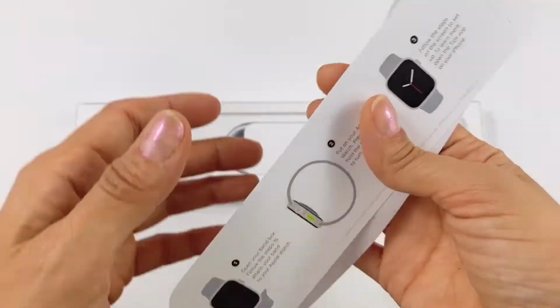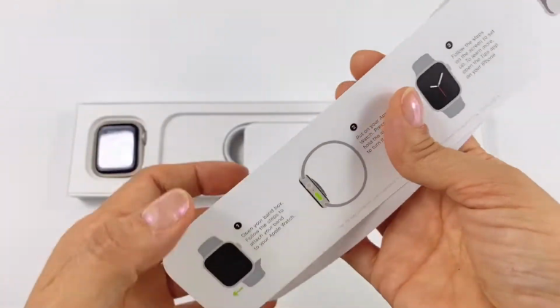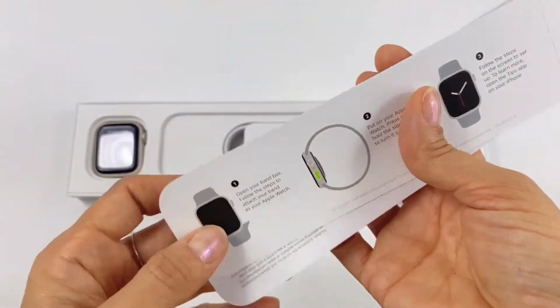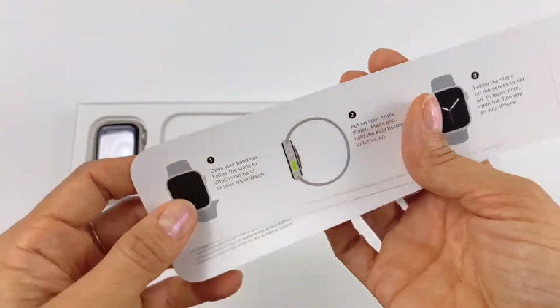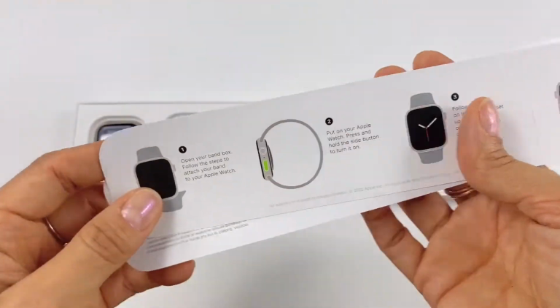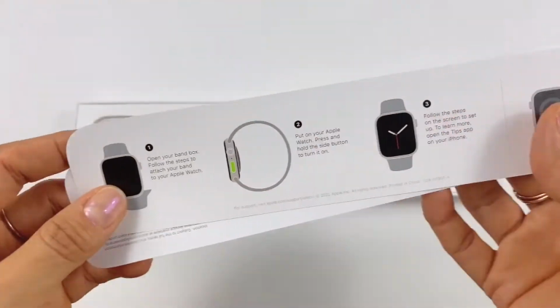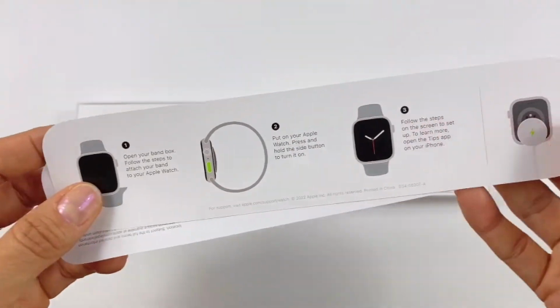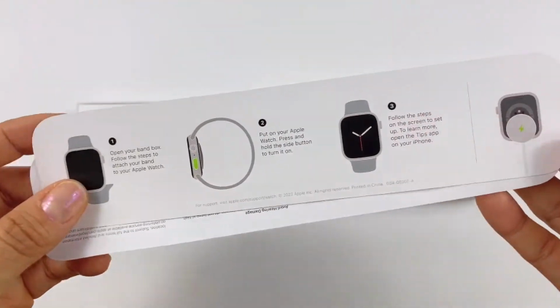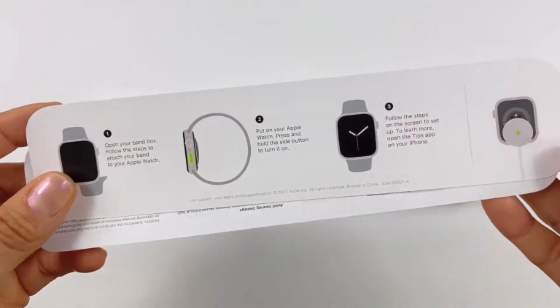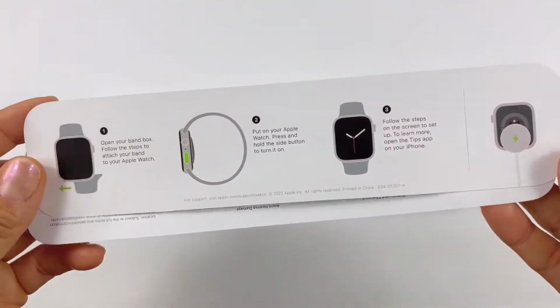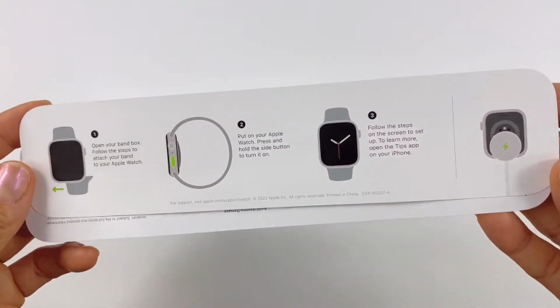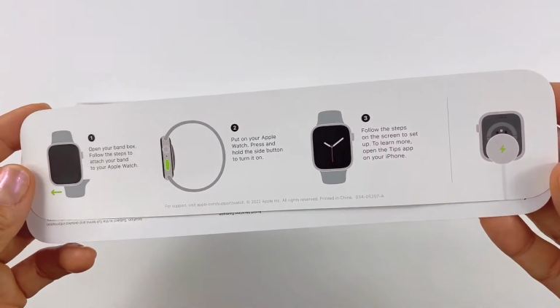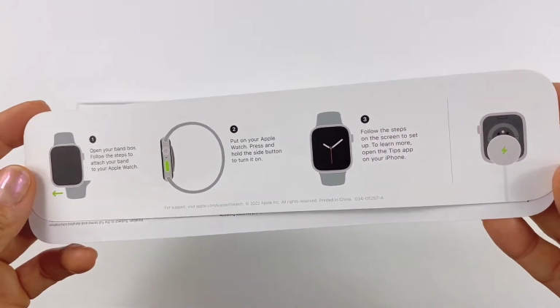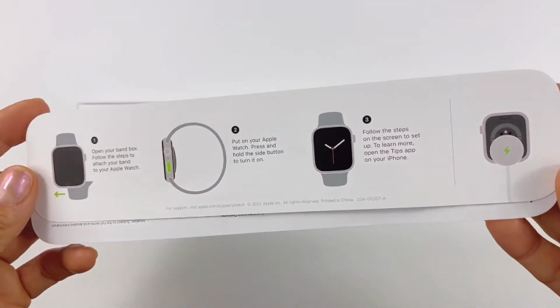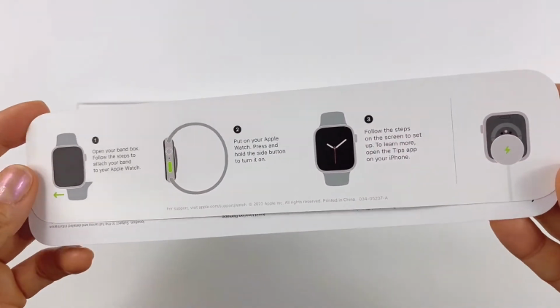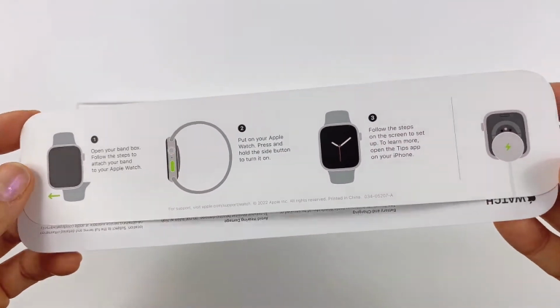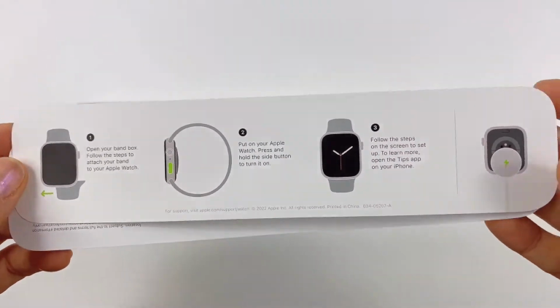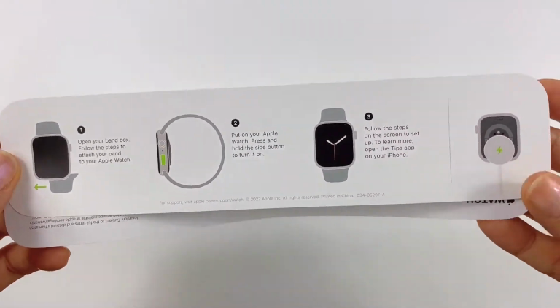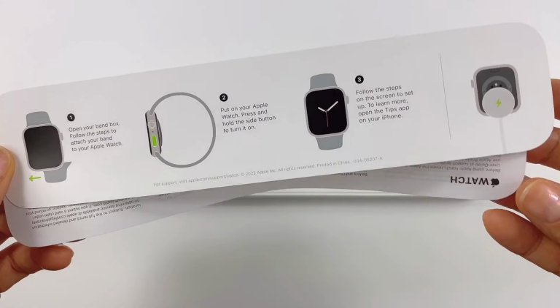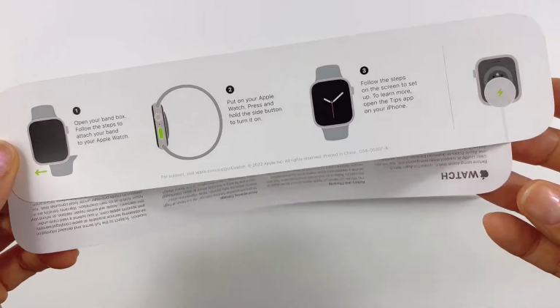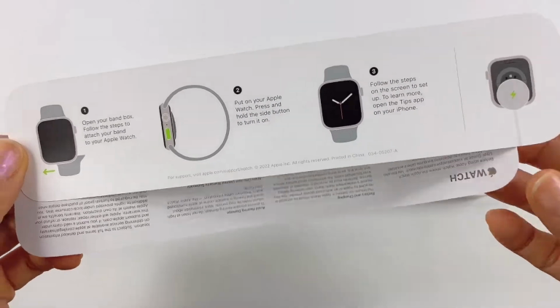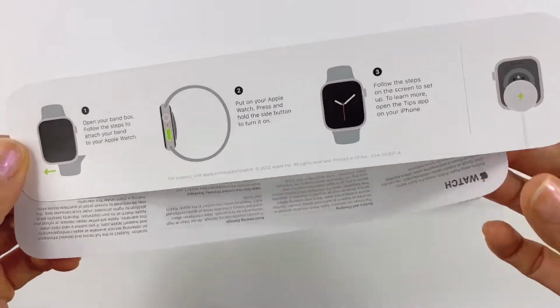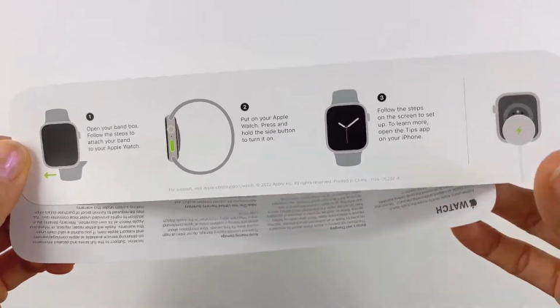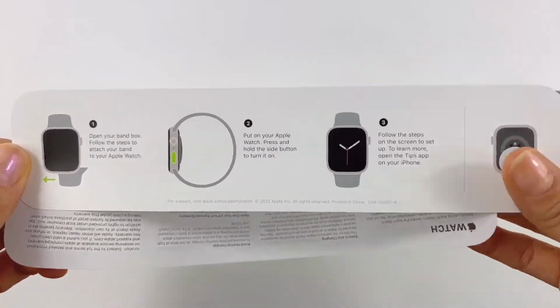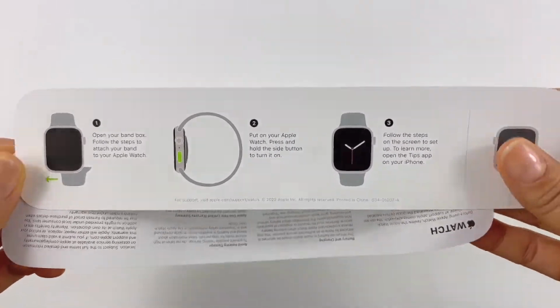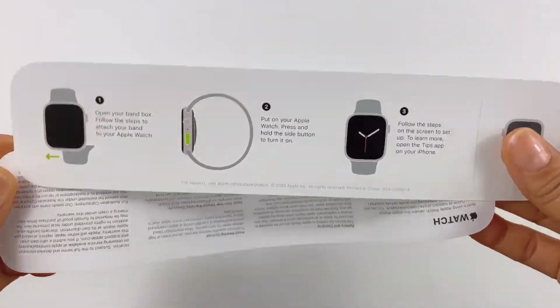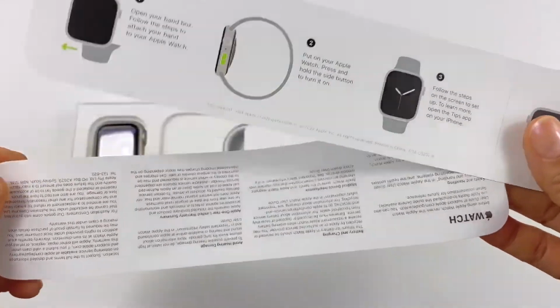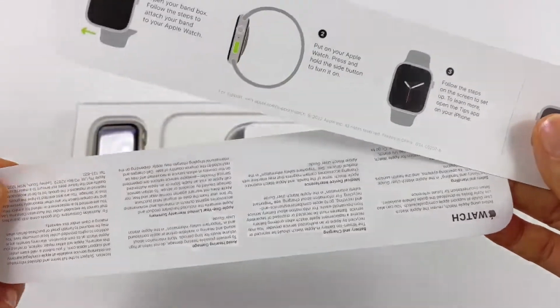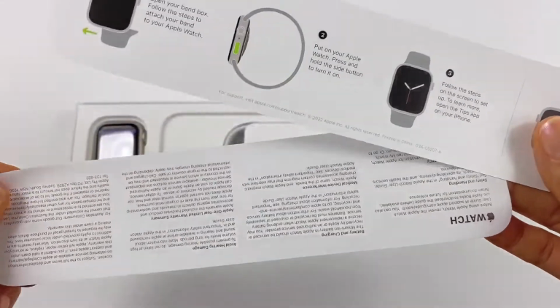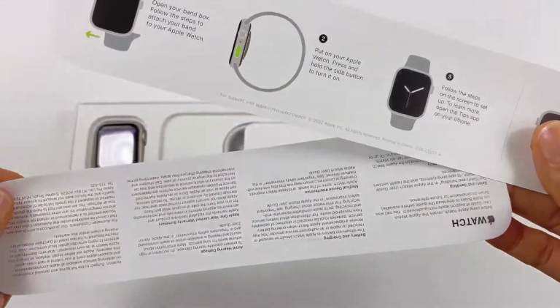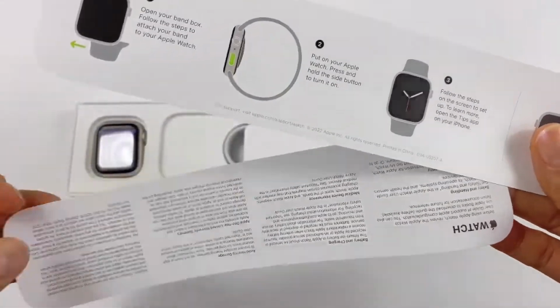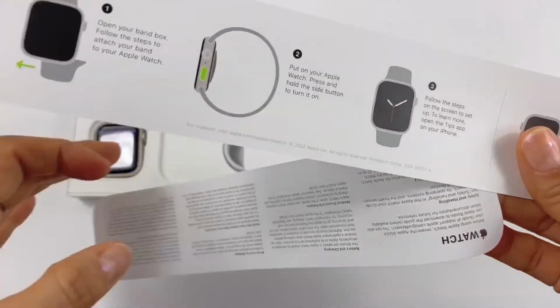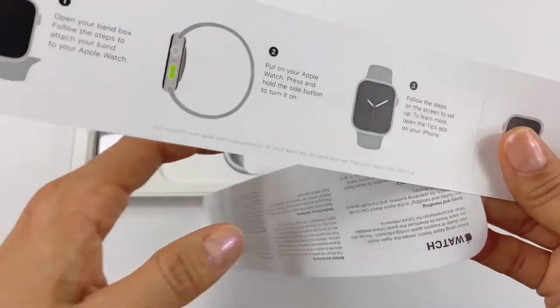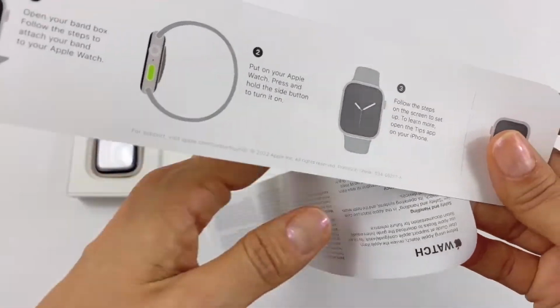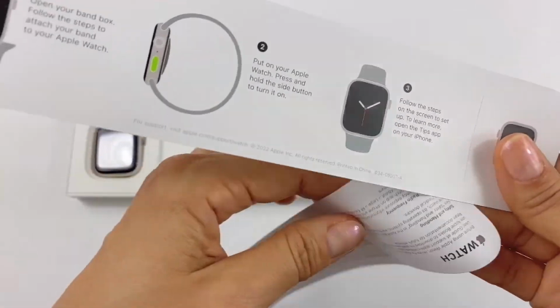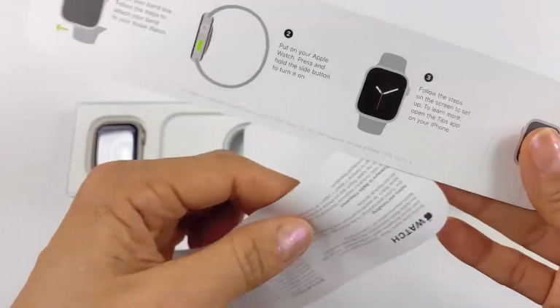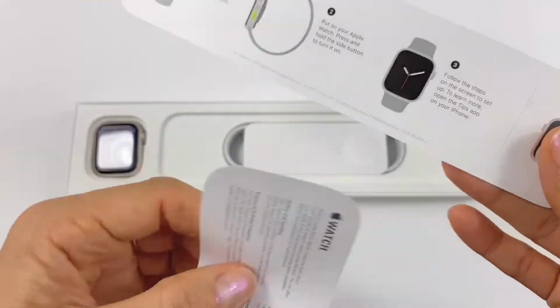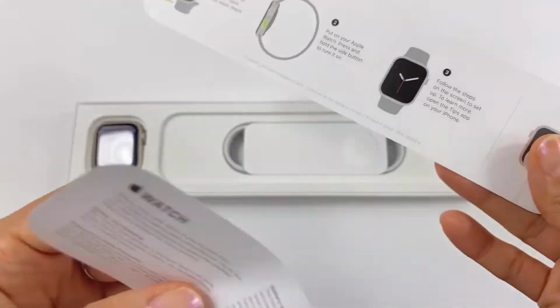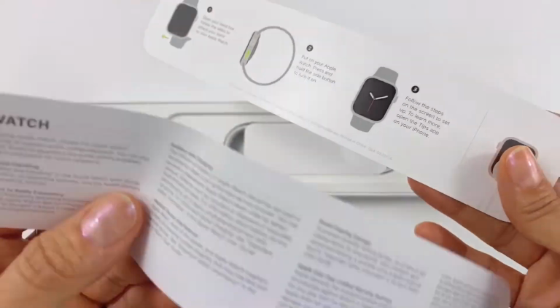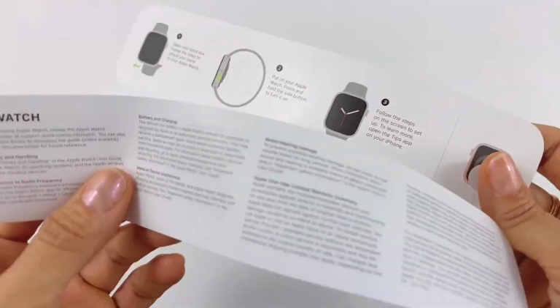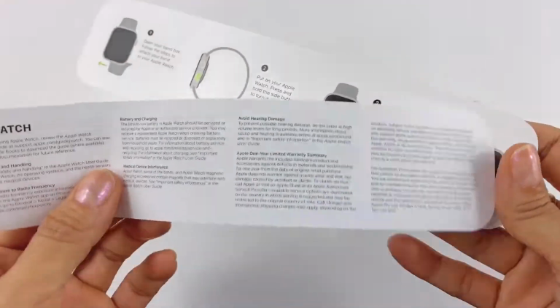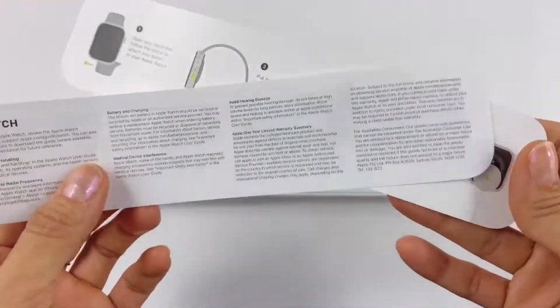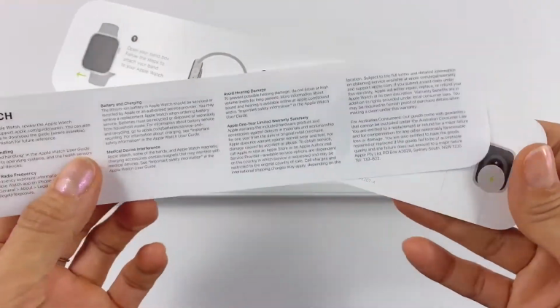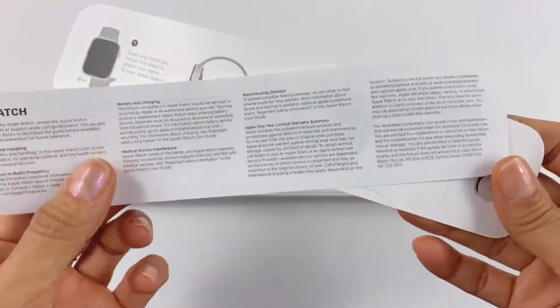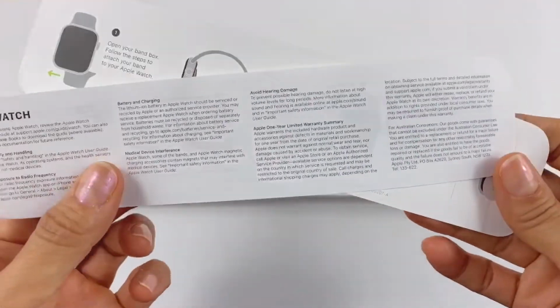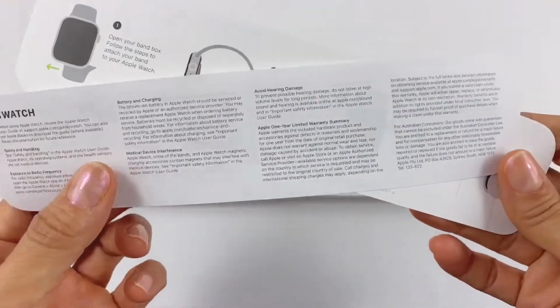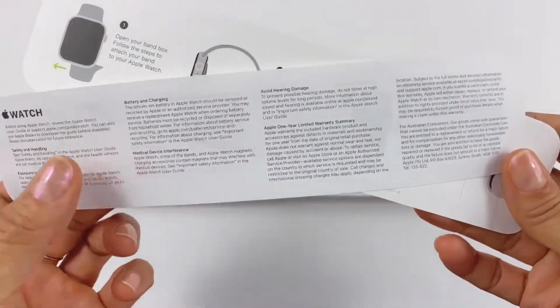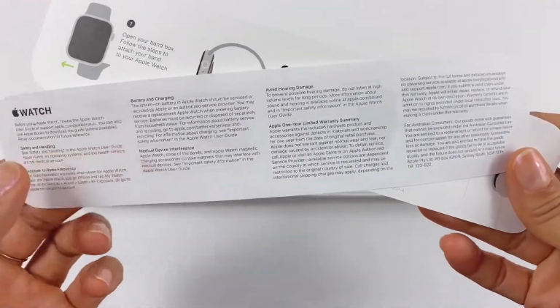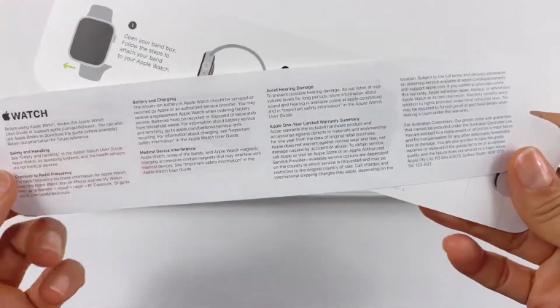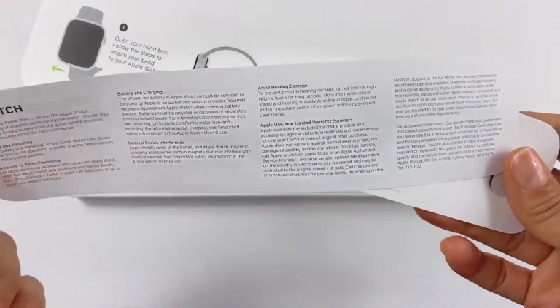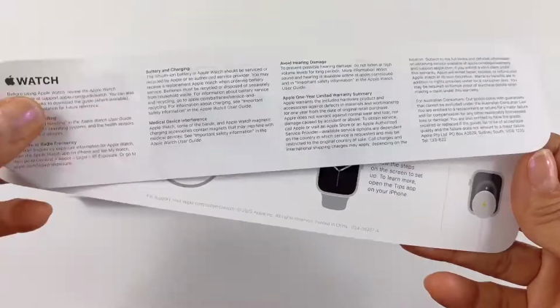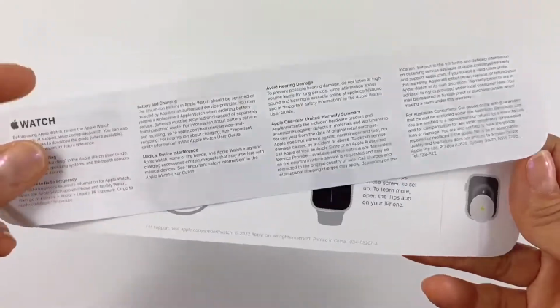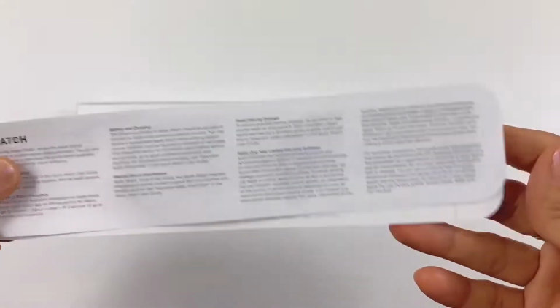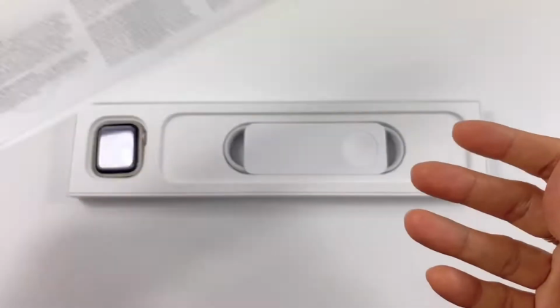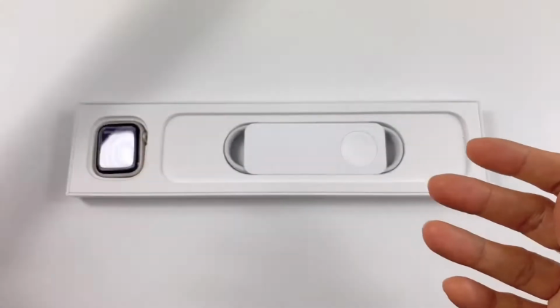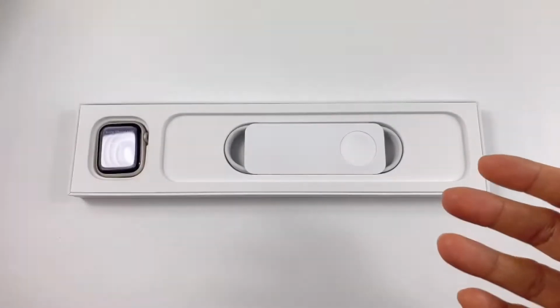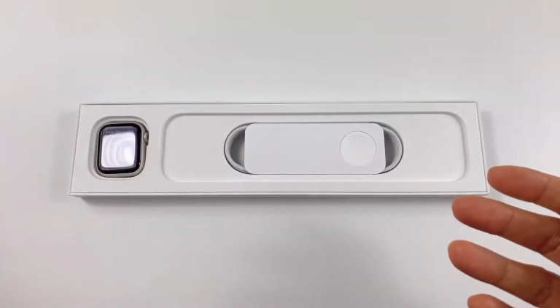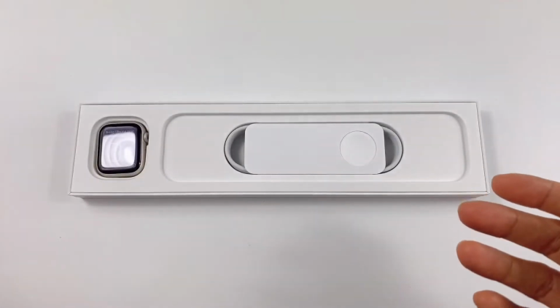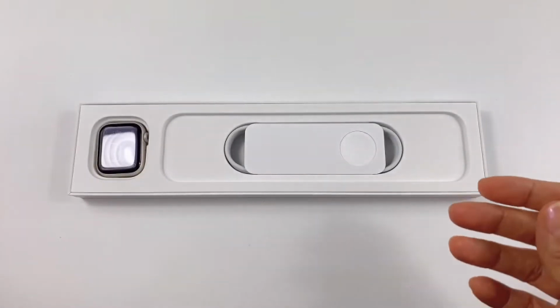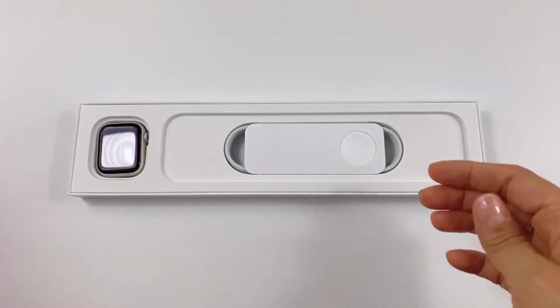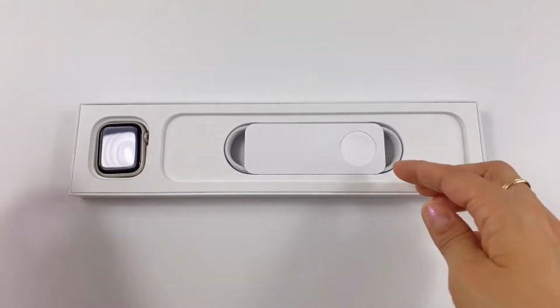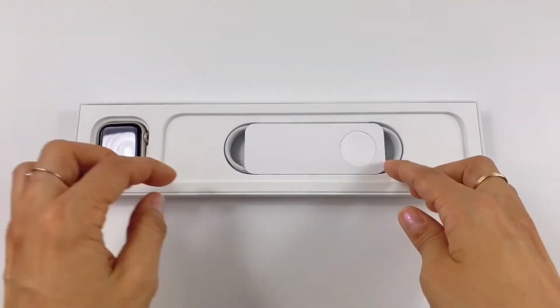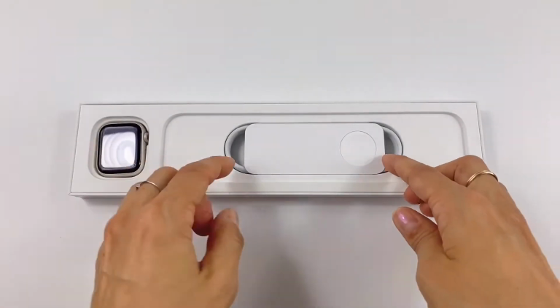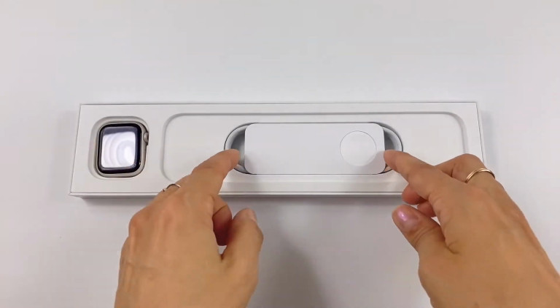Now it has a temperature sensor, sleep tracking, and crash detection. It also comes with these instructions and the charger cable, but not the power adapter.